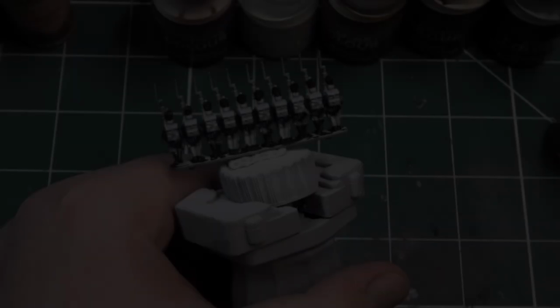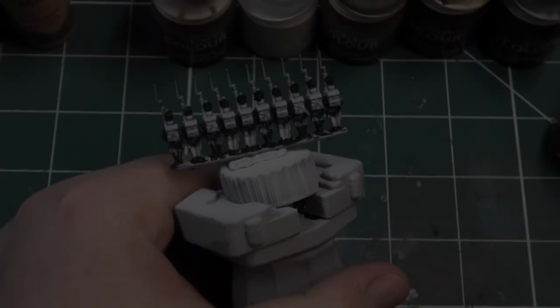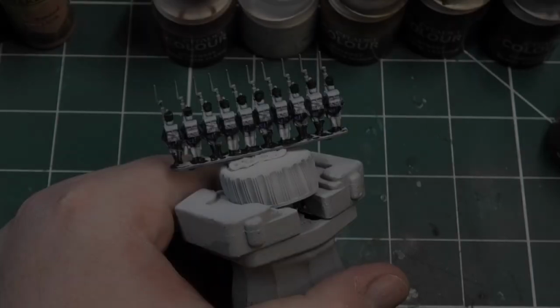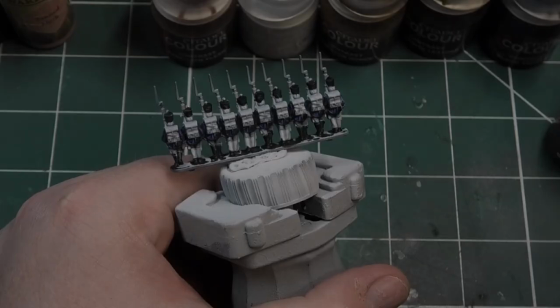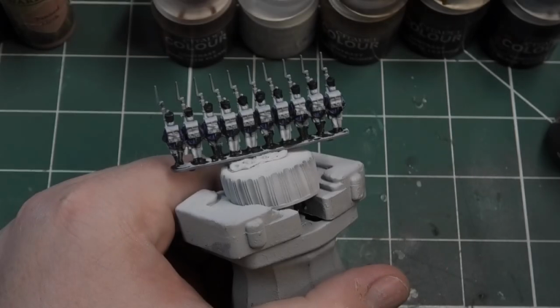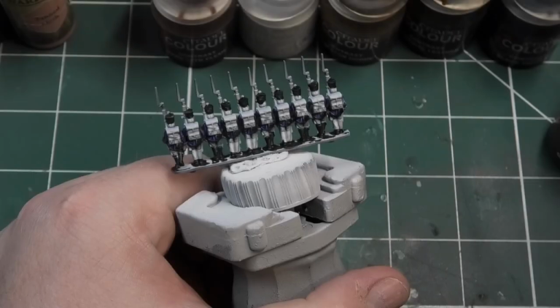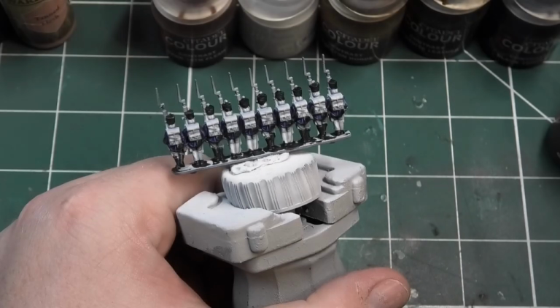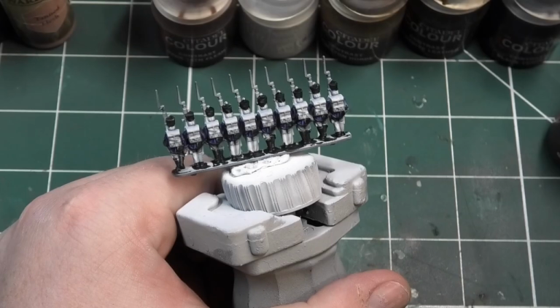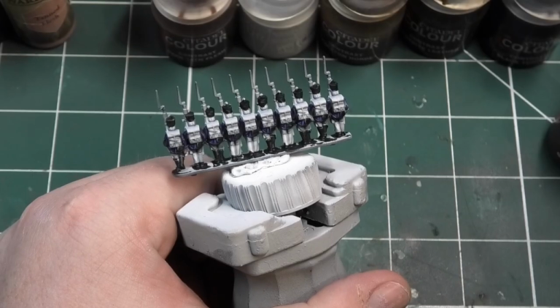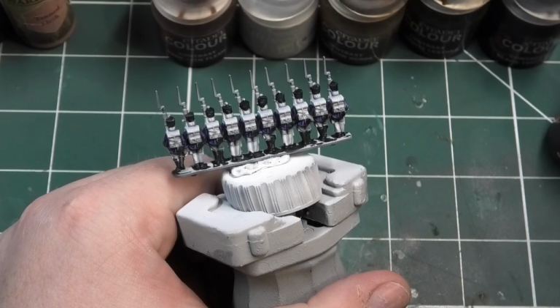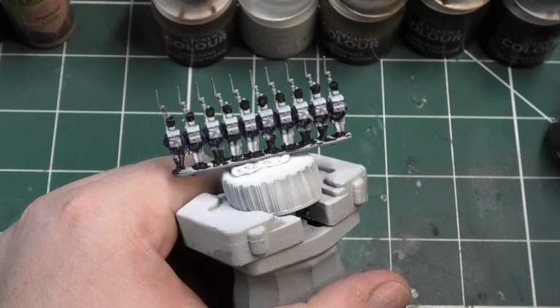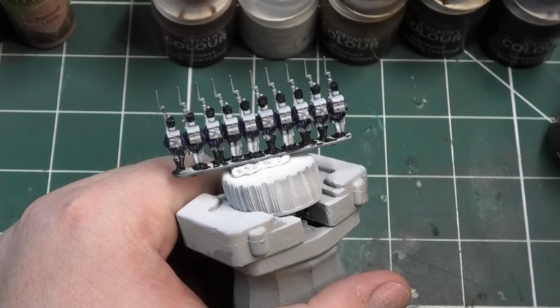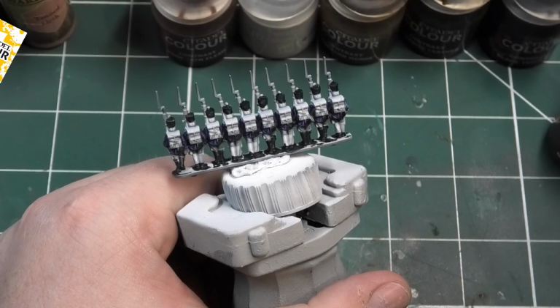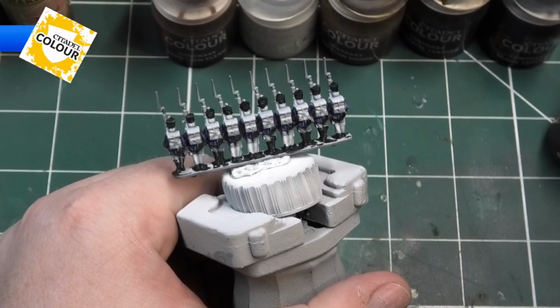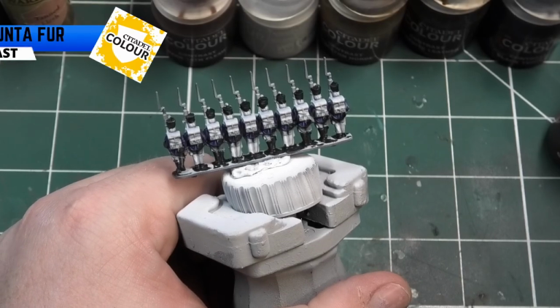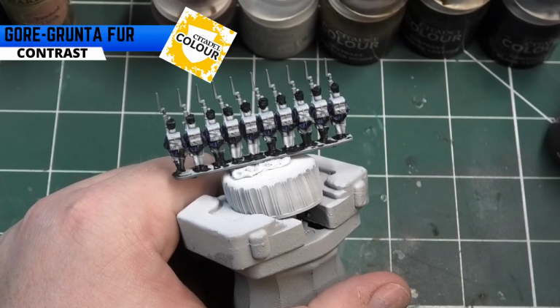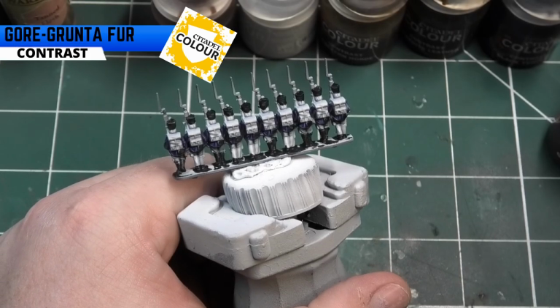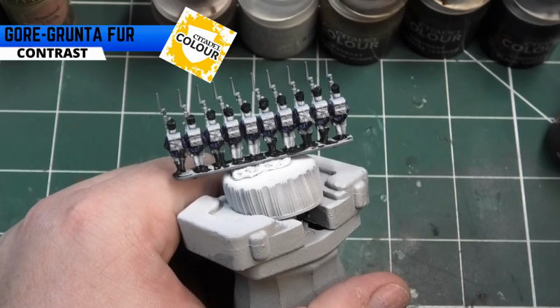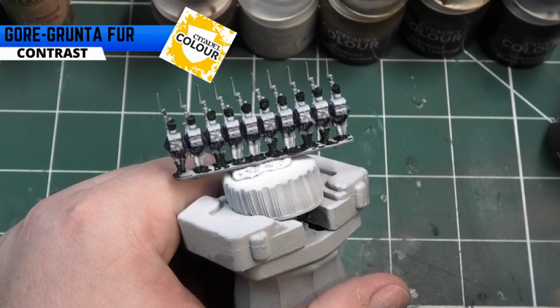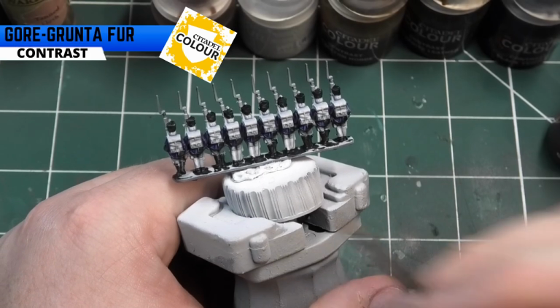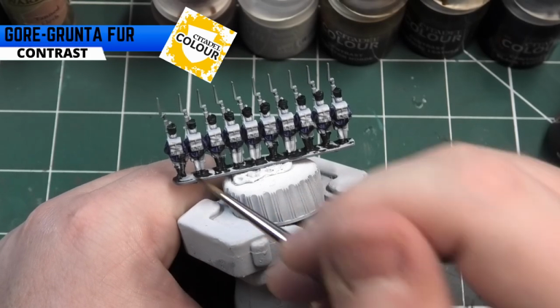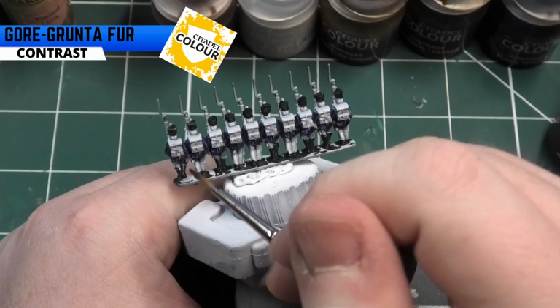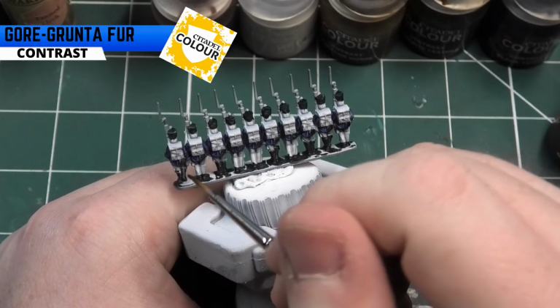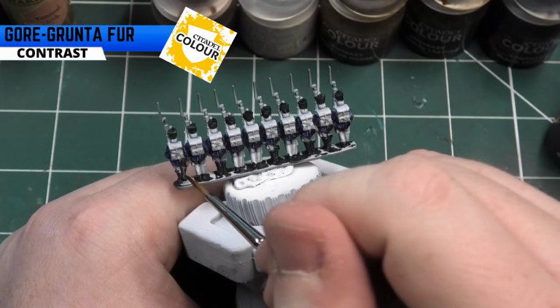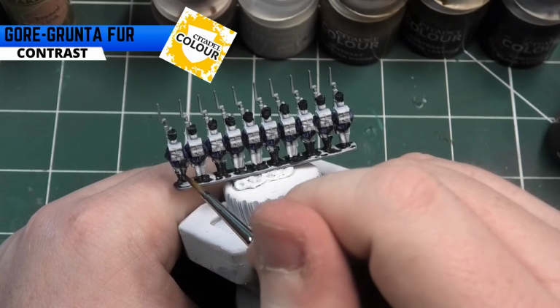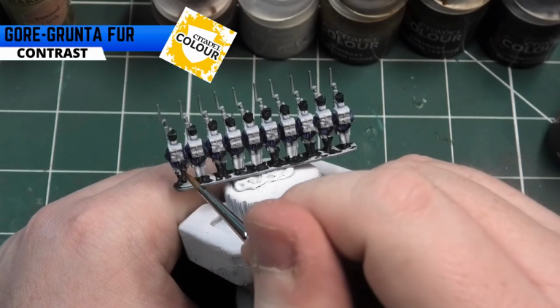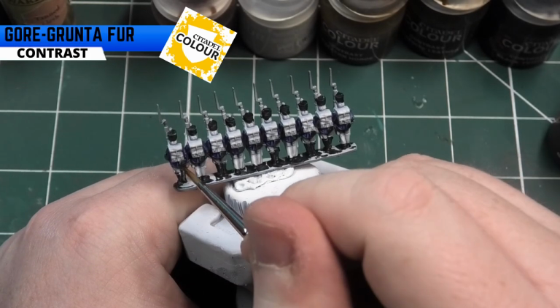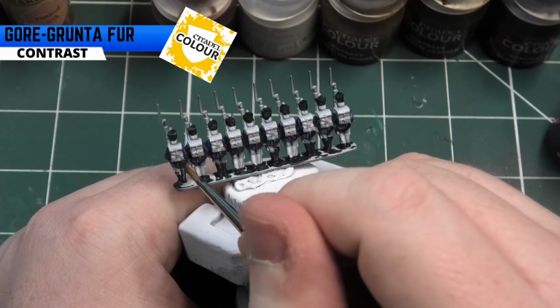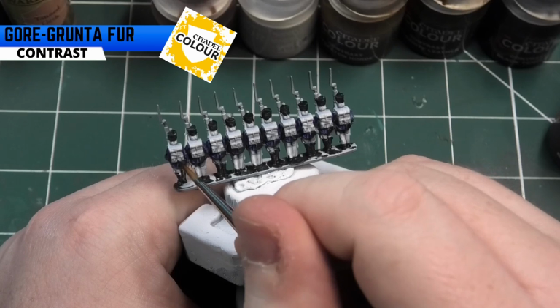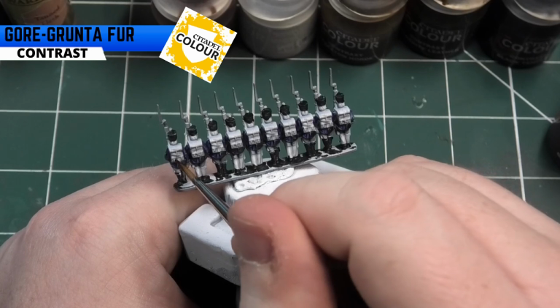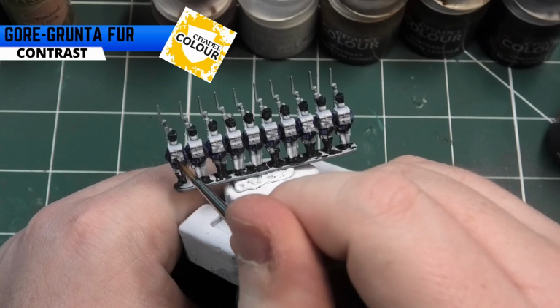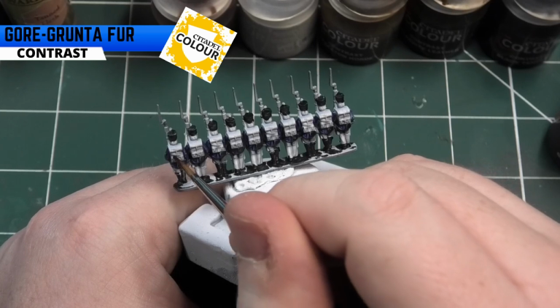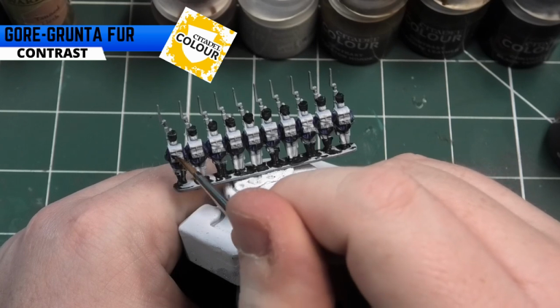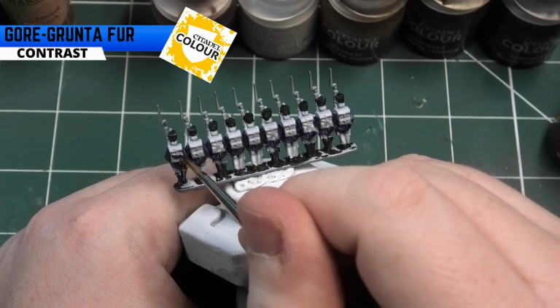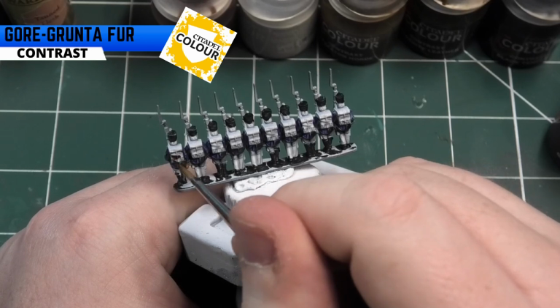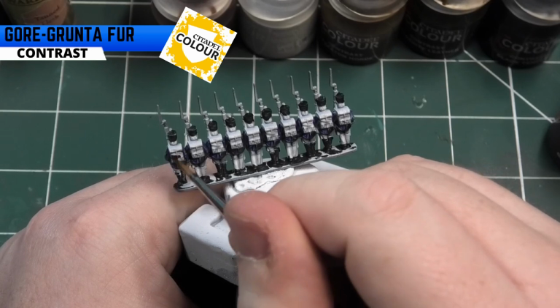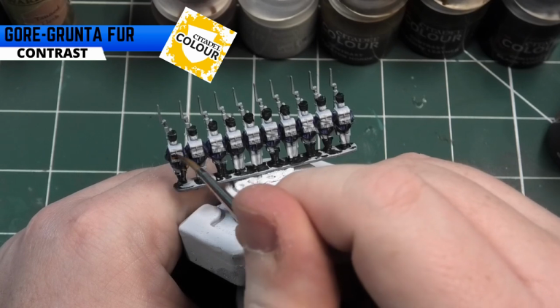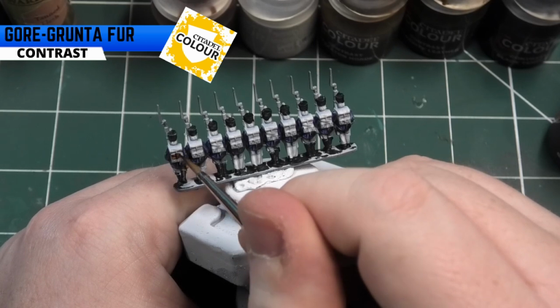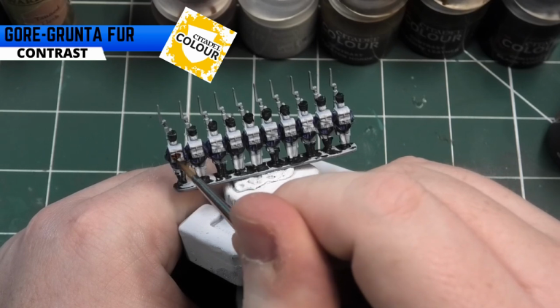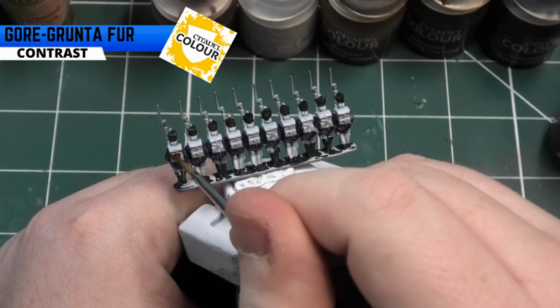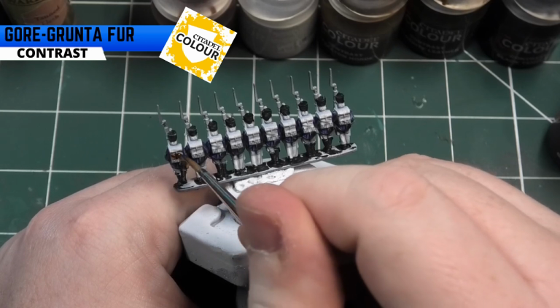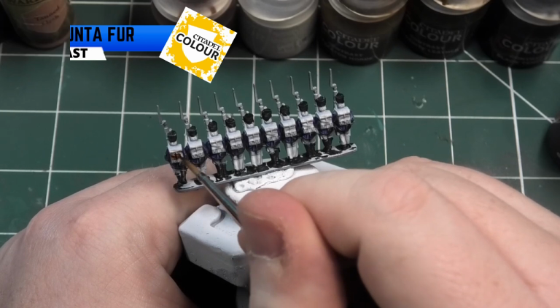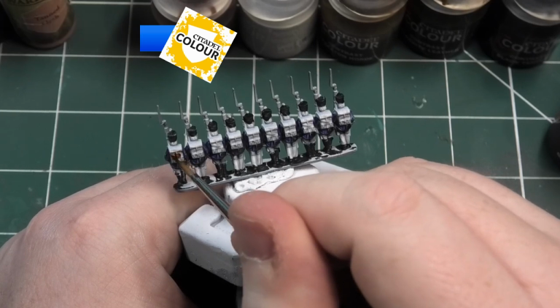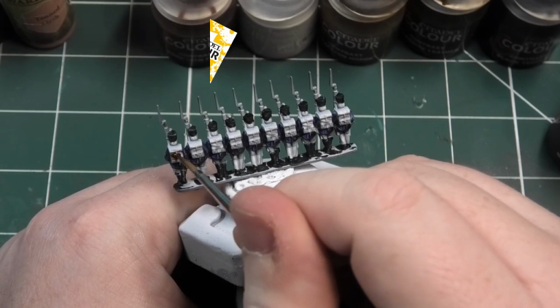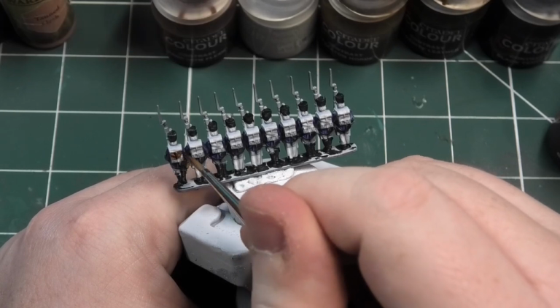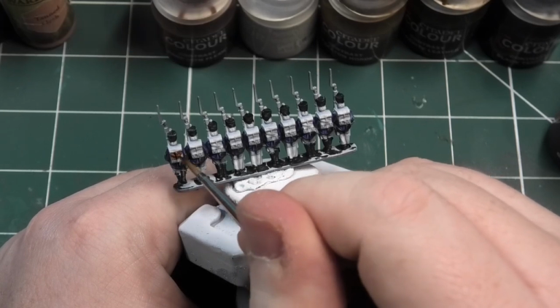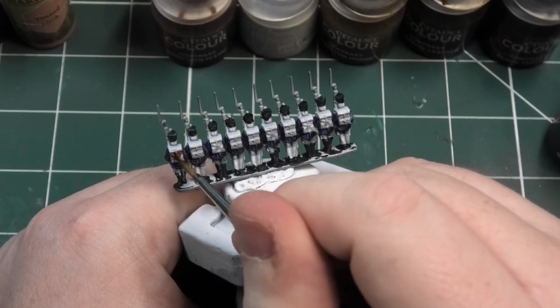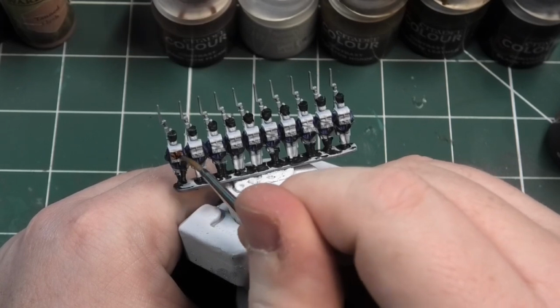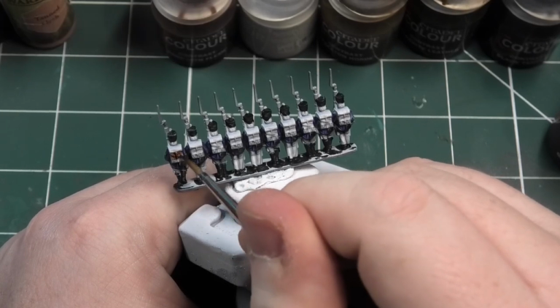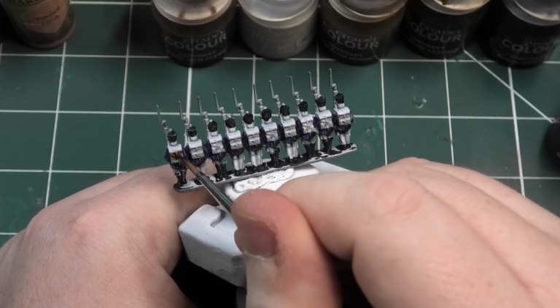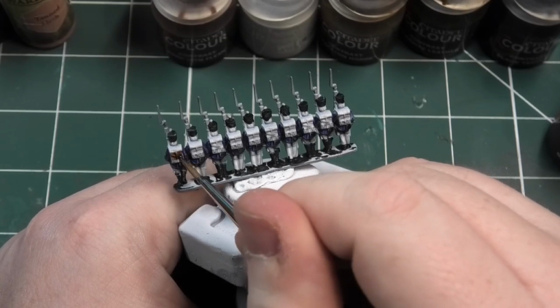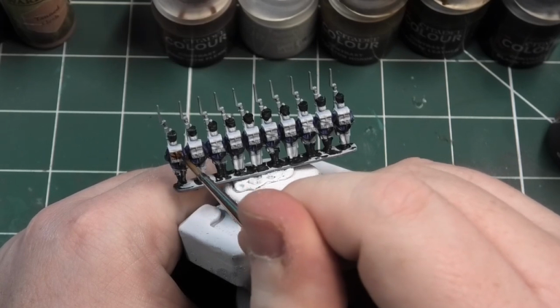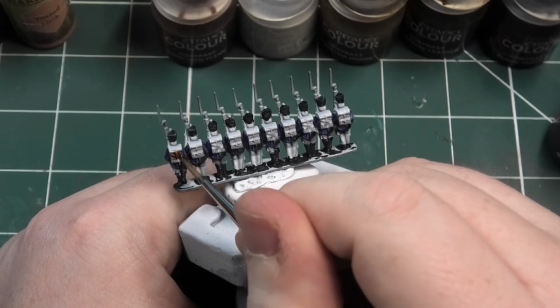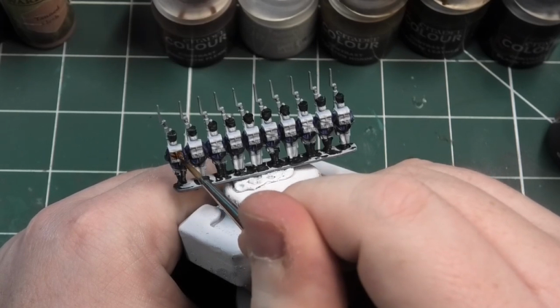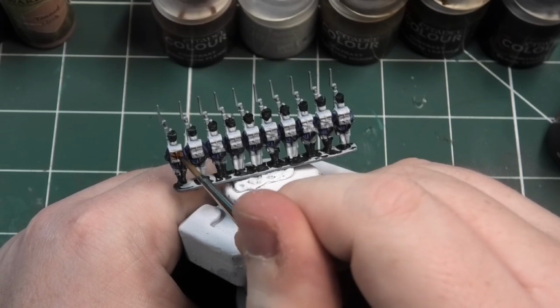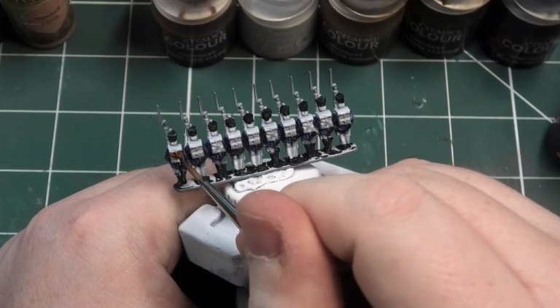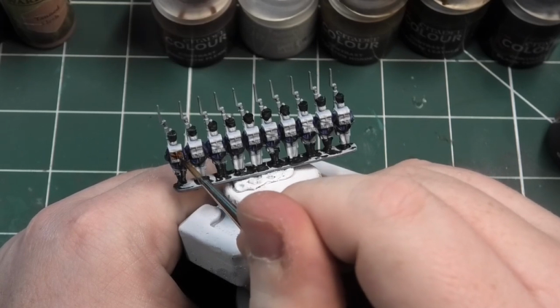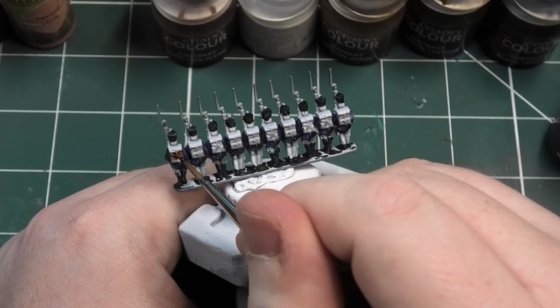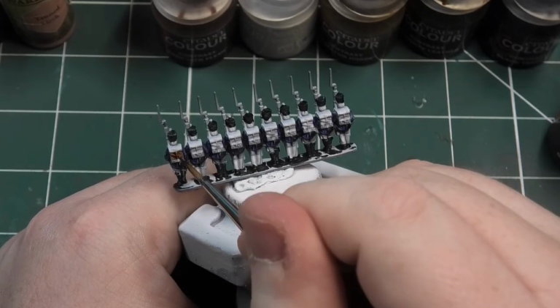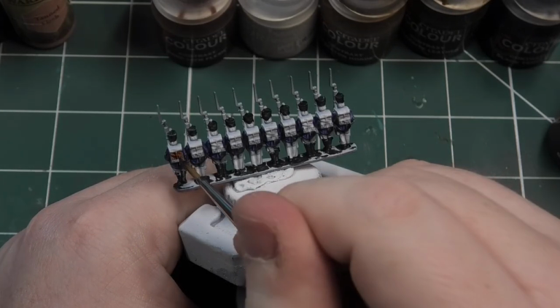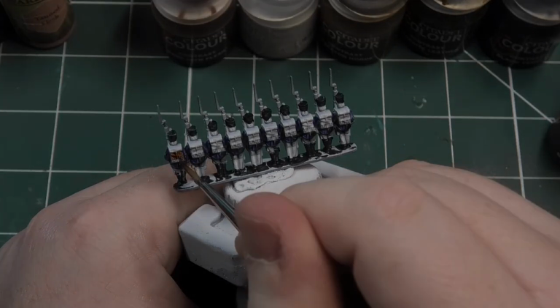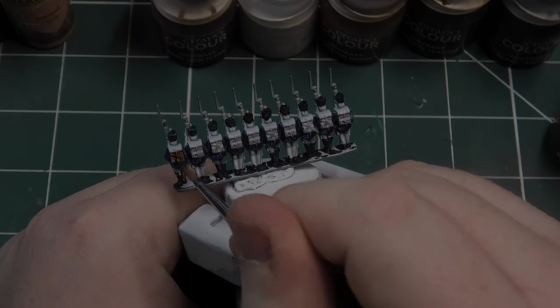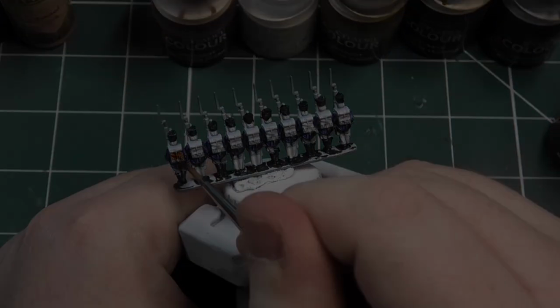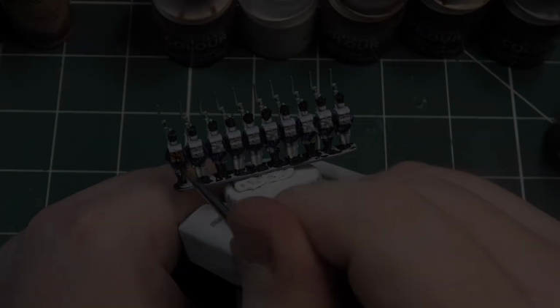The next colour I'm going to be using is Gorgrunter Fur, again from the Citadel Contrast range. What we're going to be doing is painting the backpacks with this.